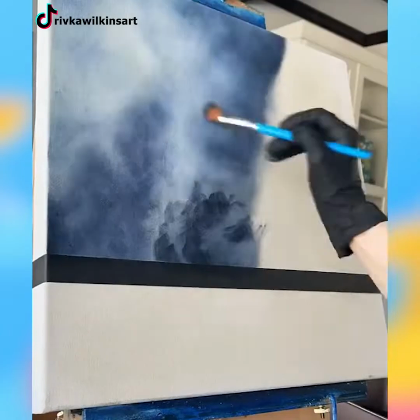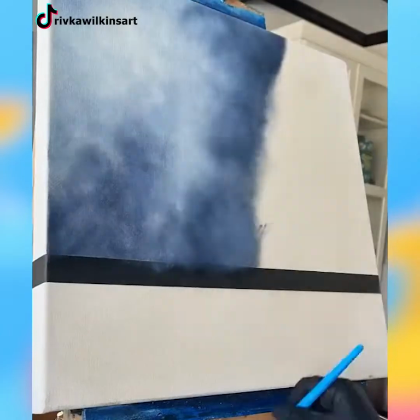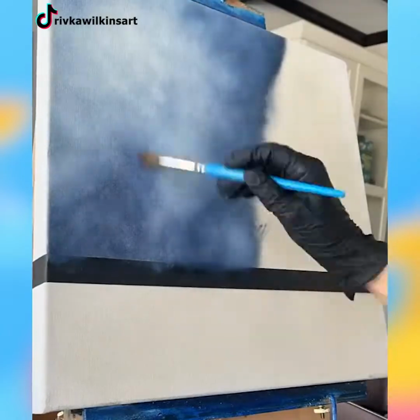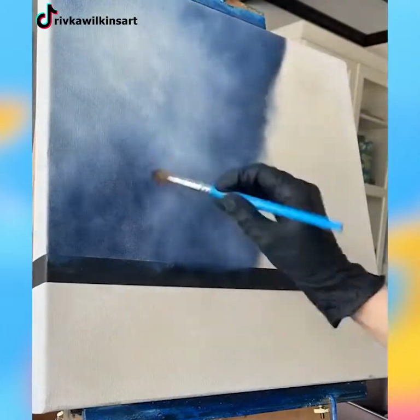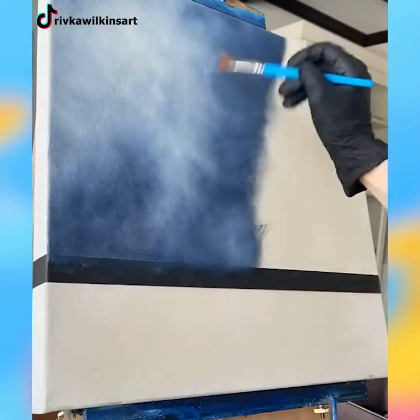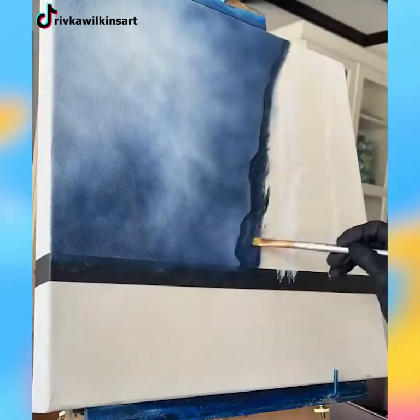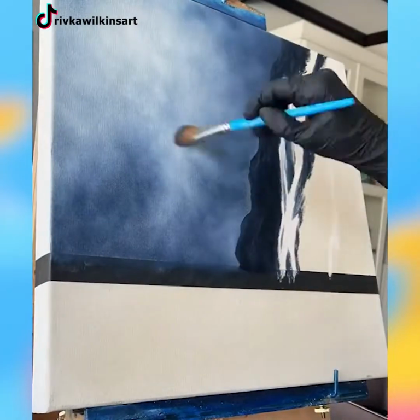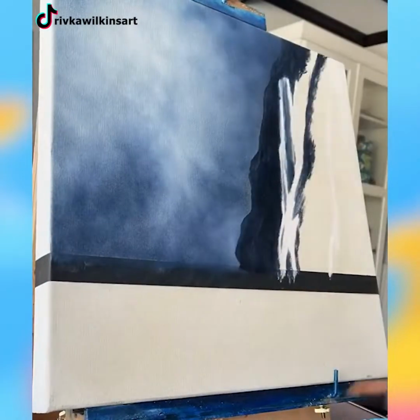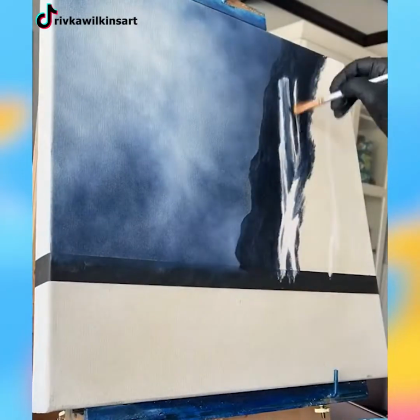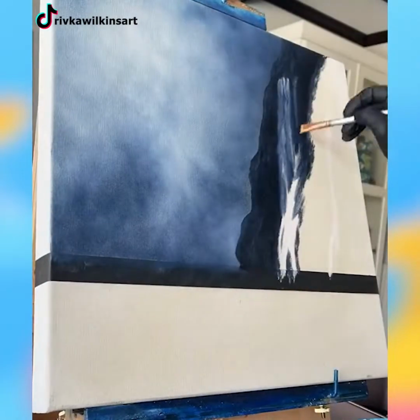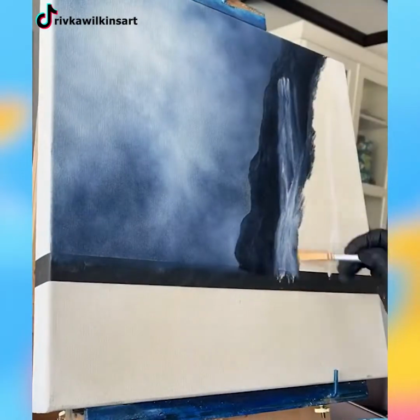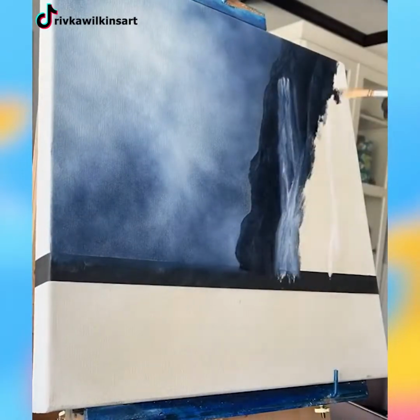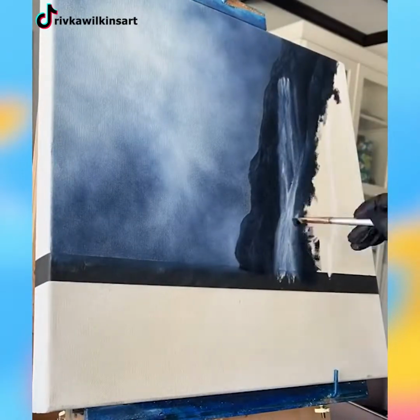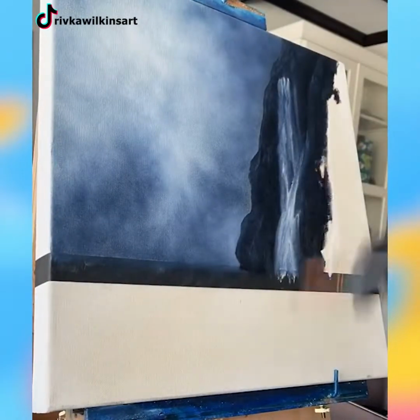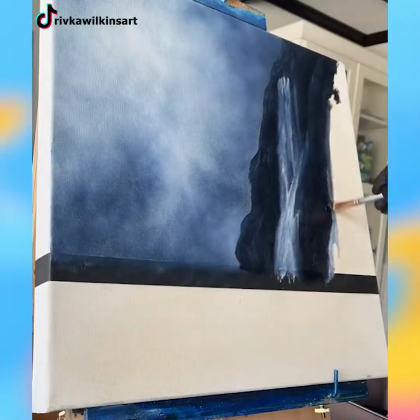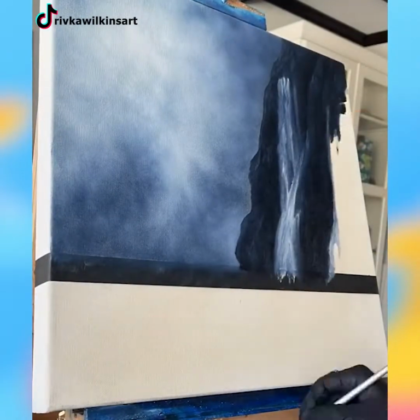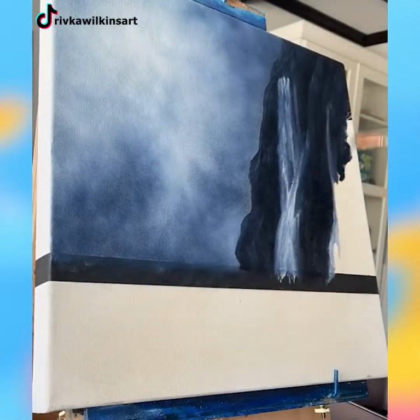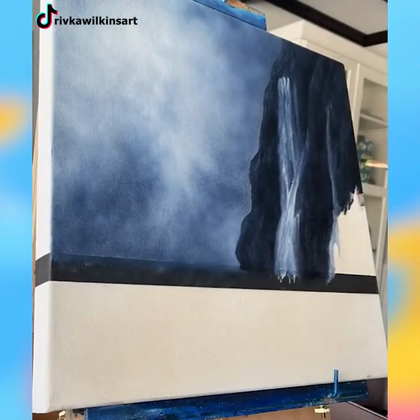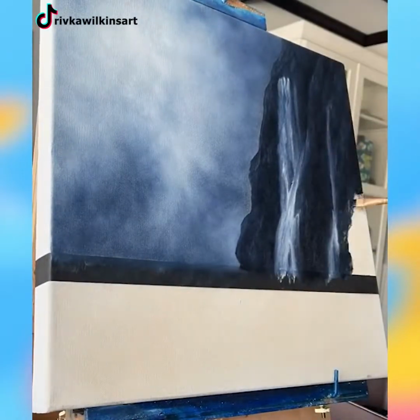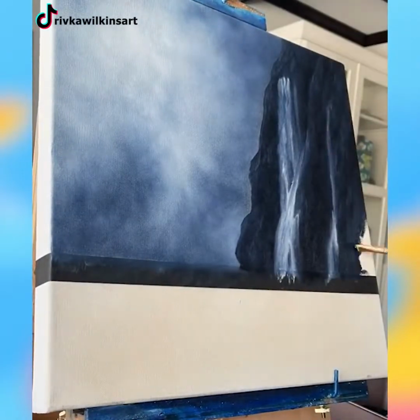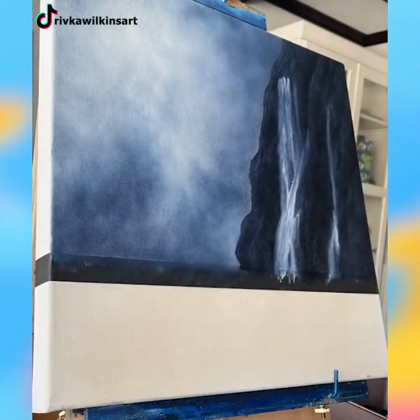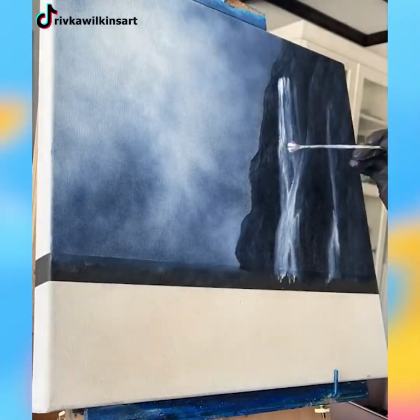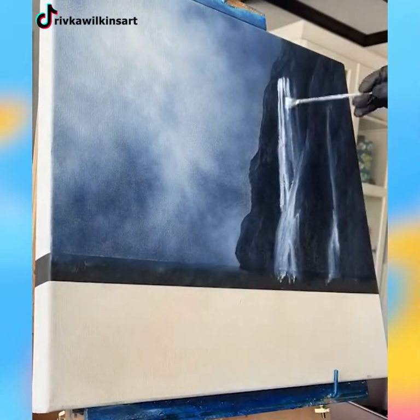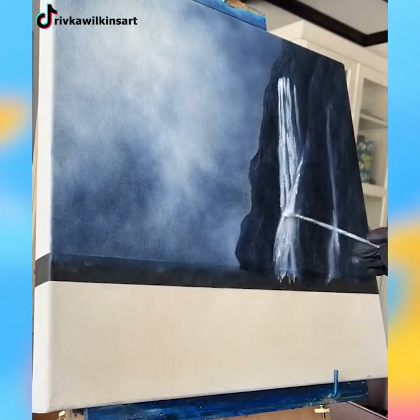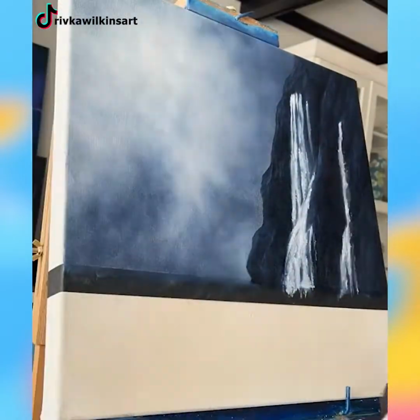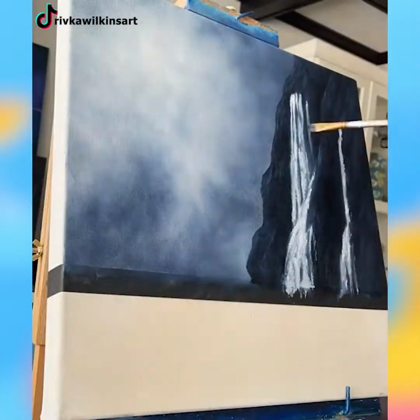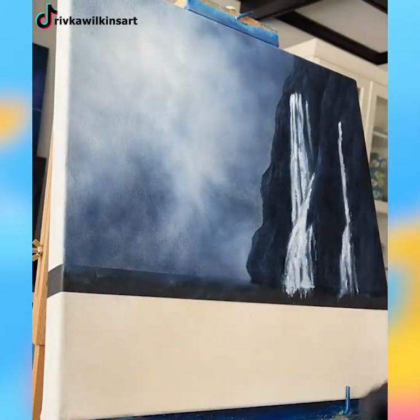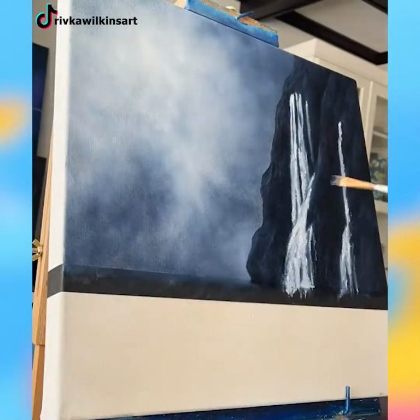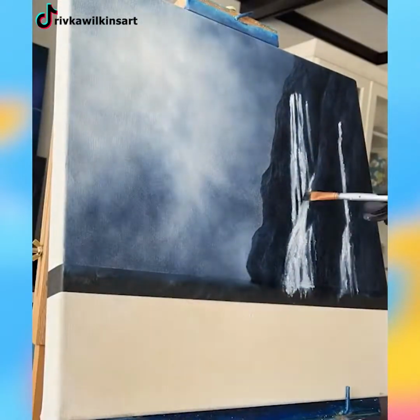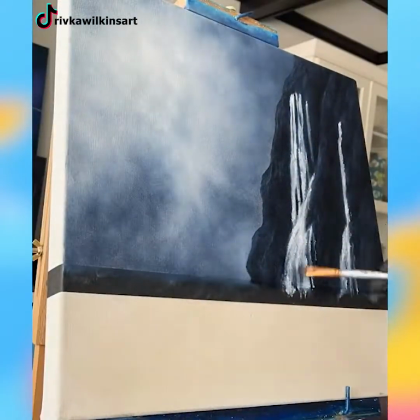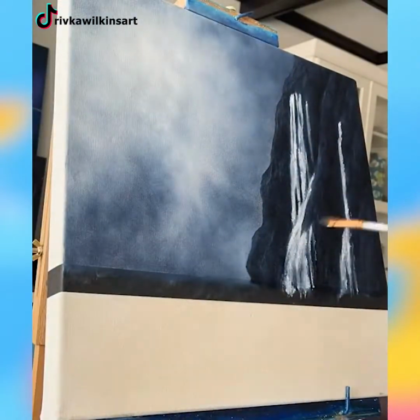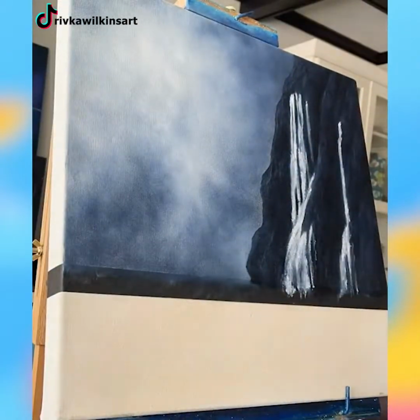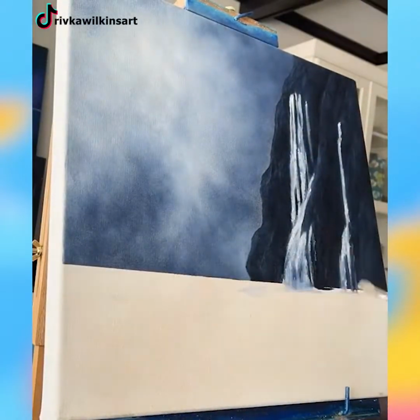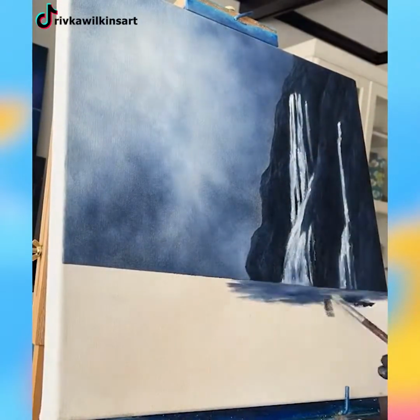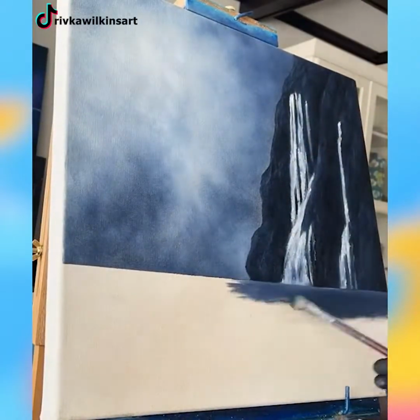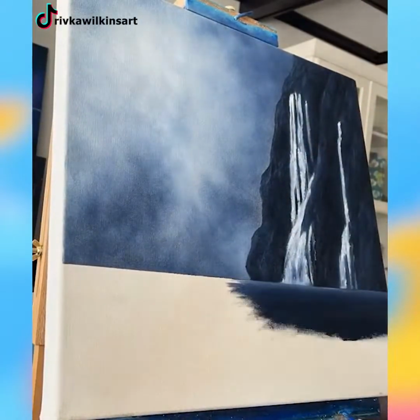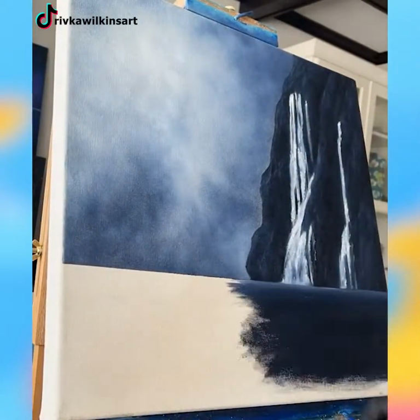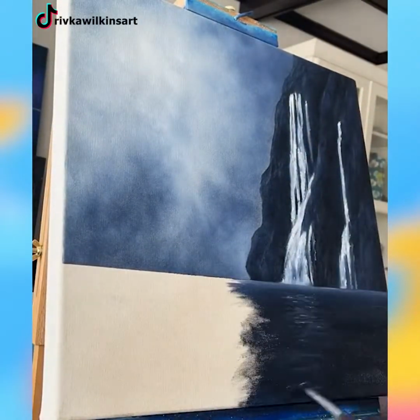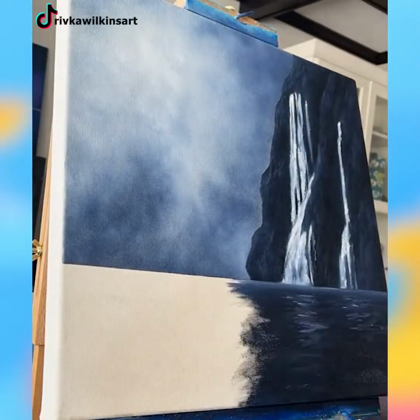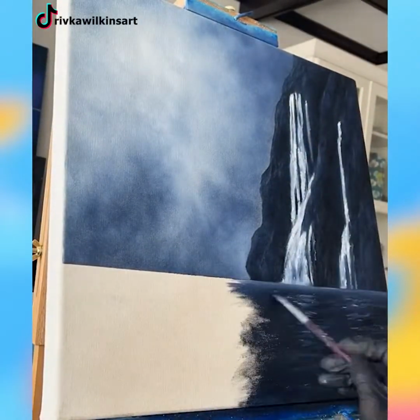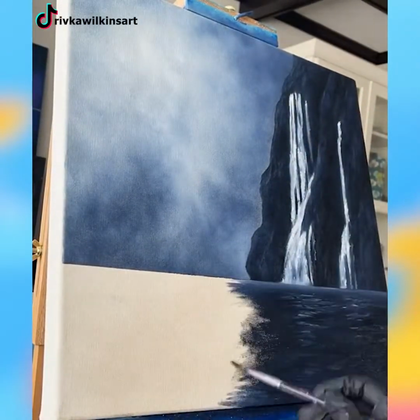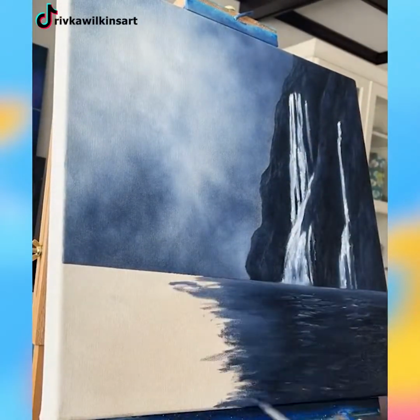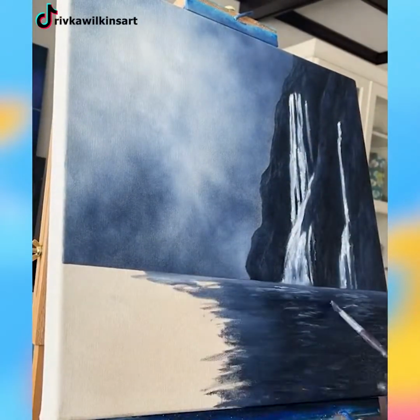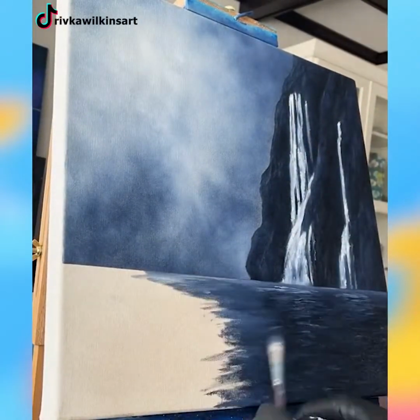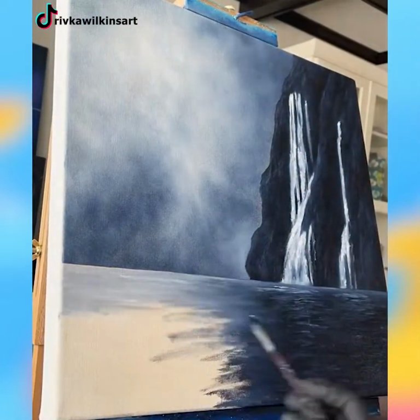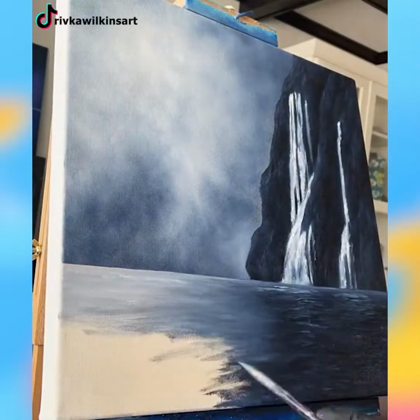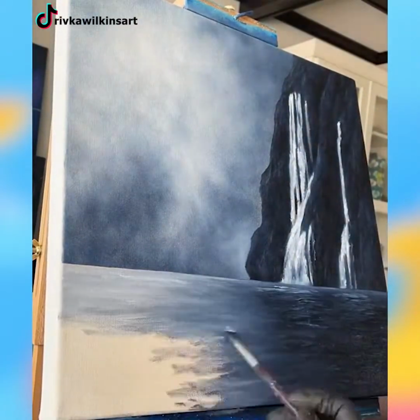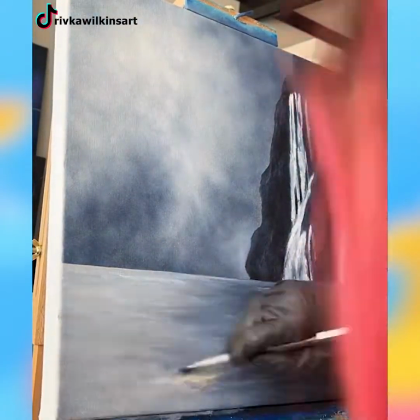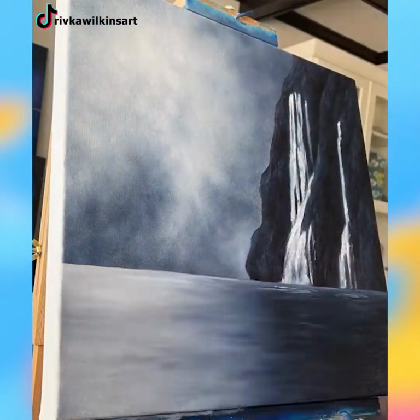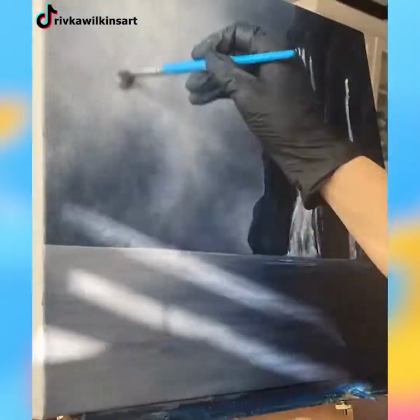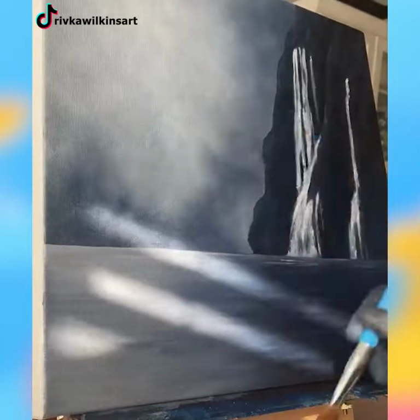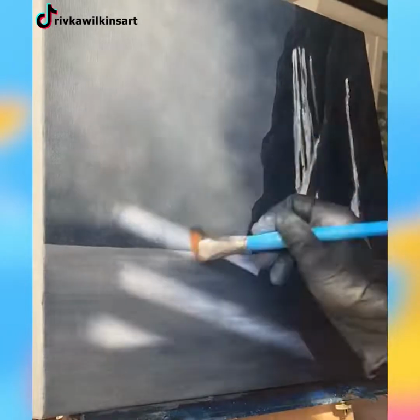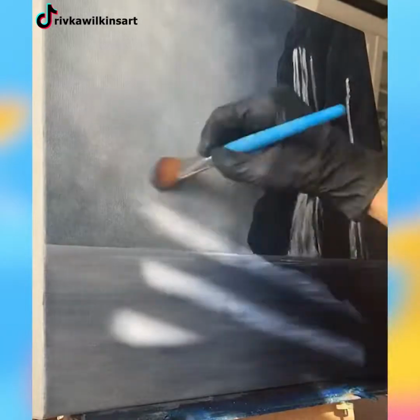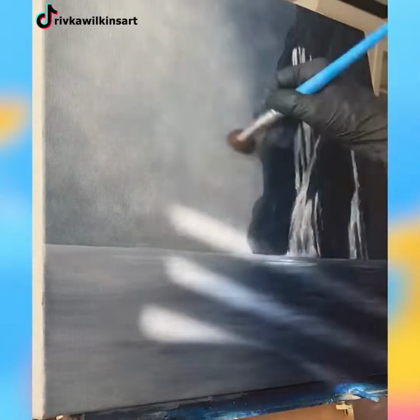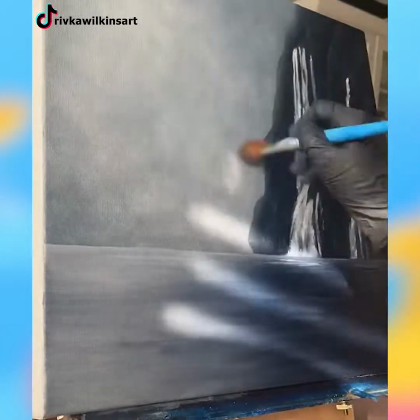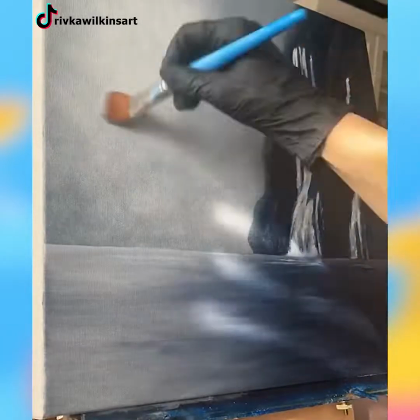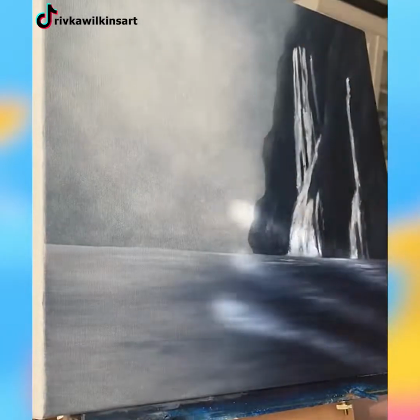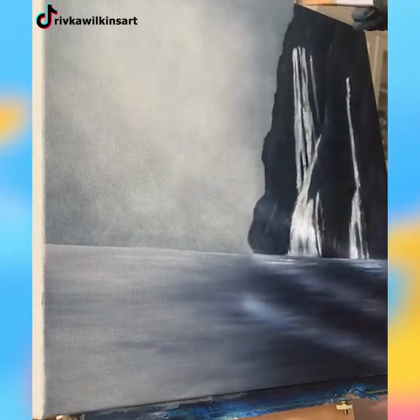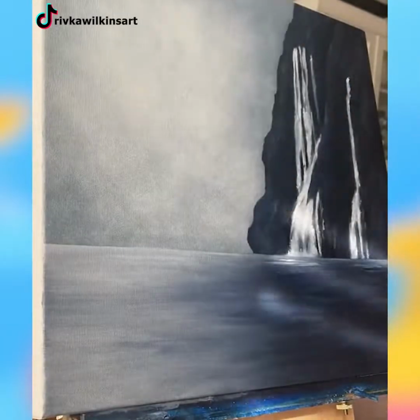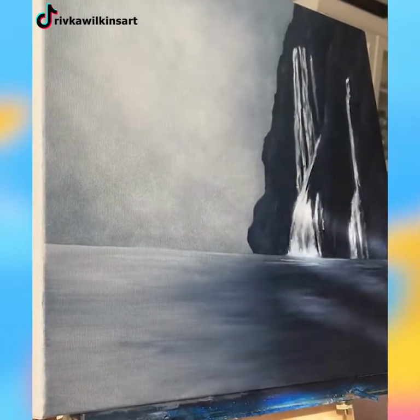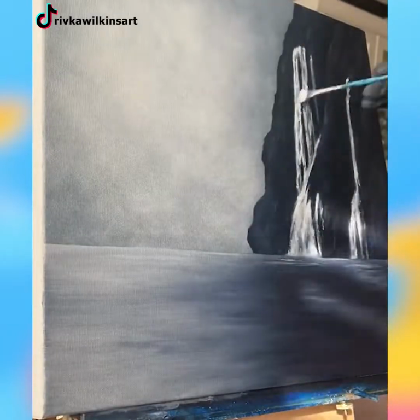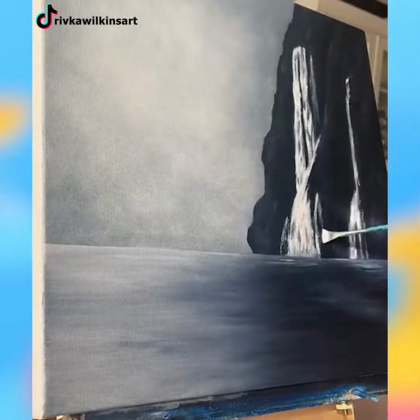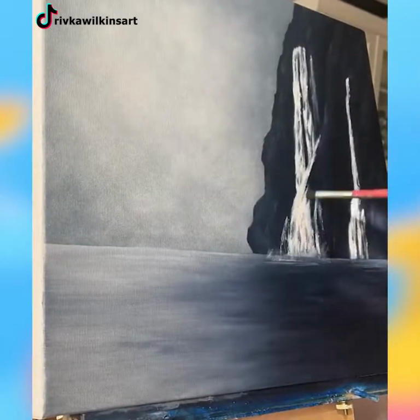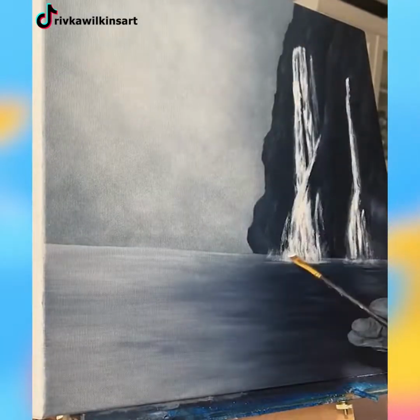Another exquisite piece of art that used watercolor paint is this waterfall and sea. Isn't this wonderful?